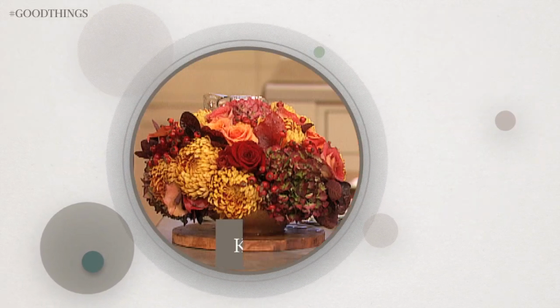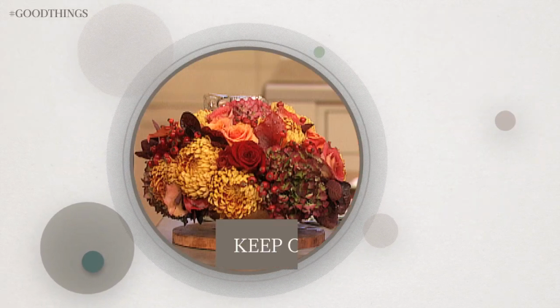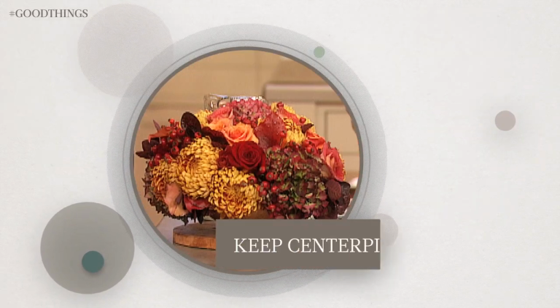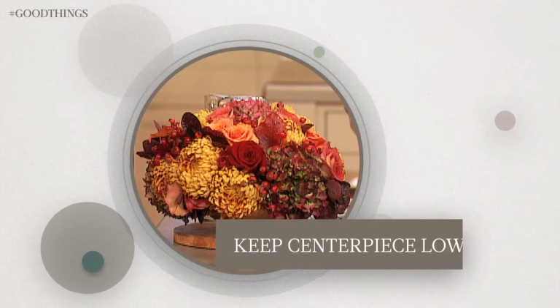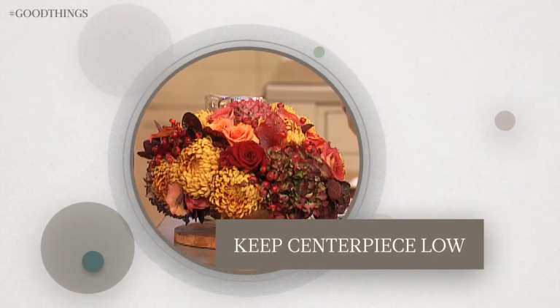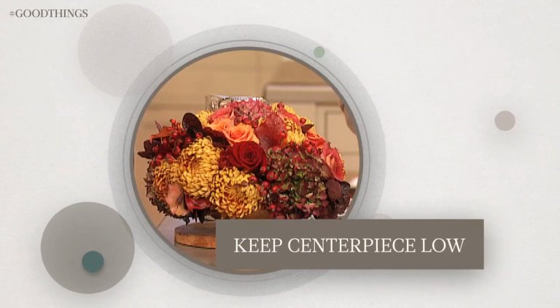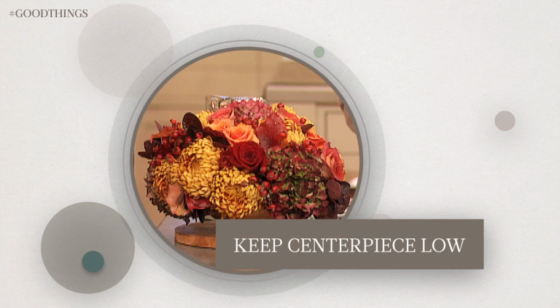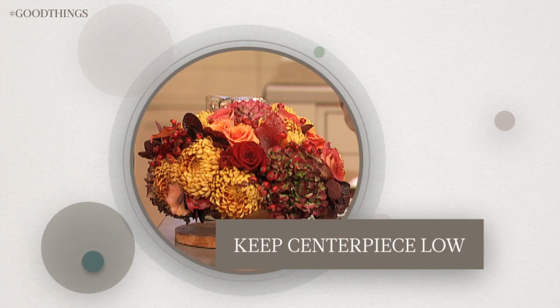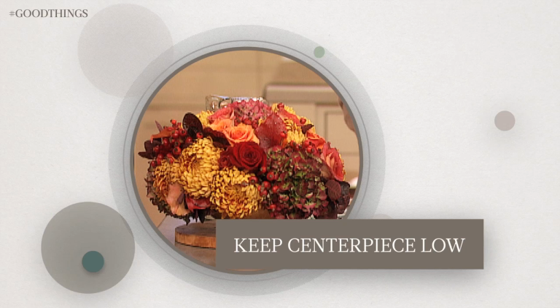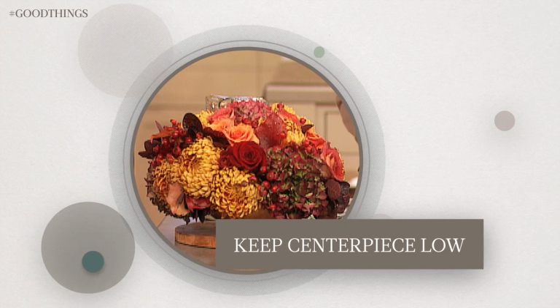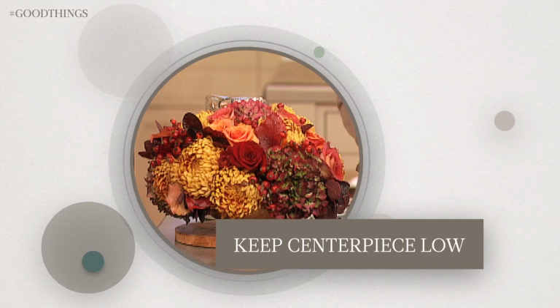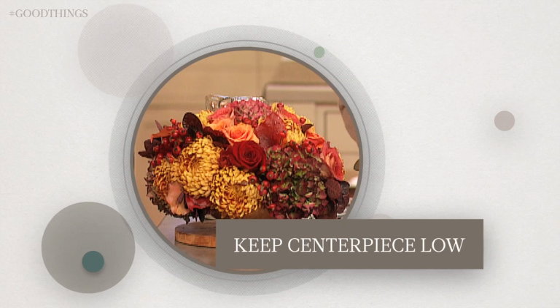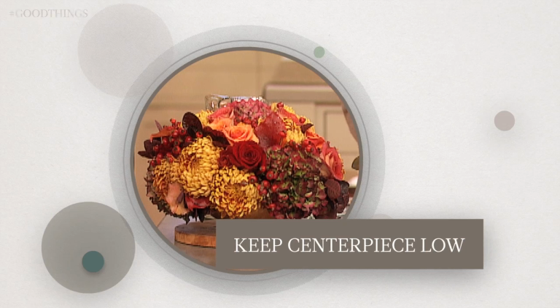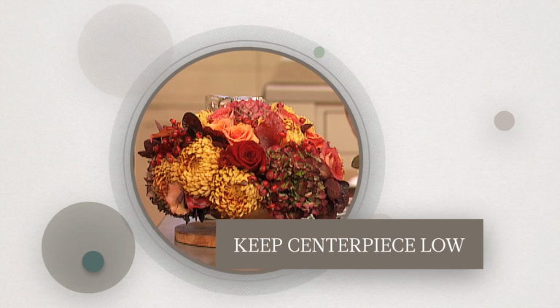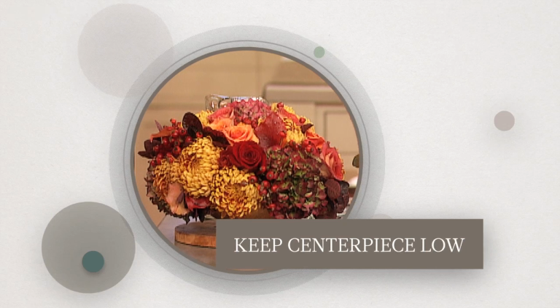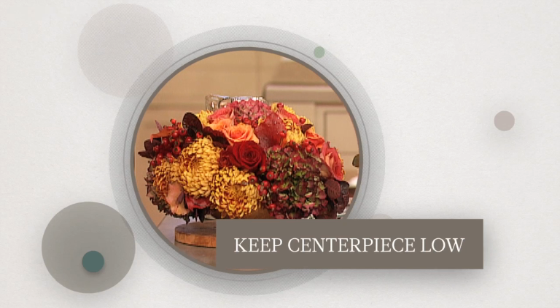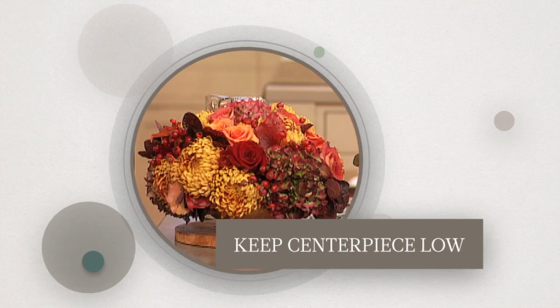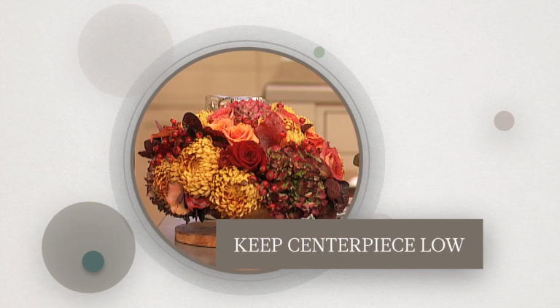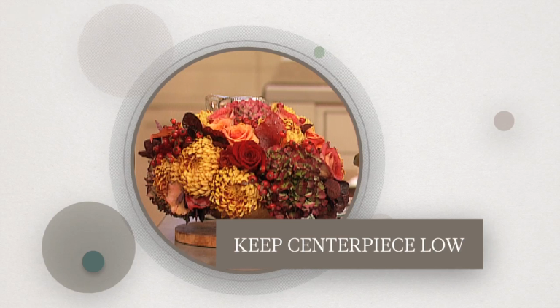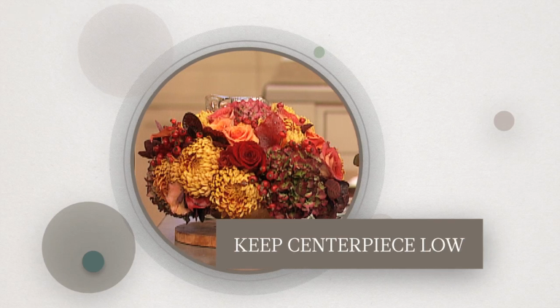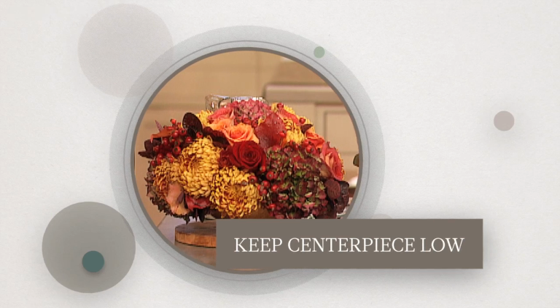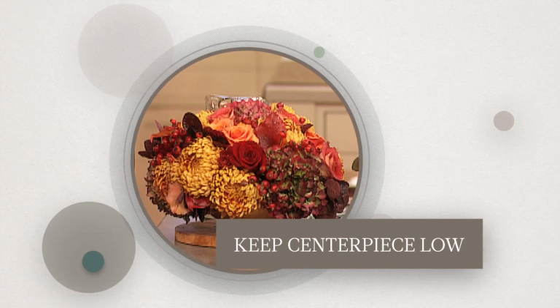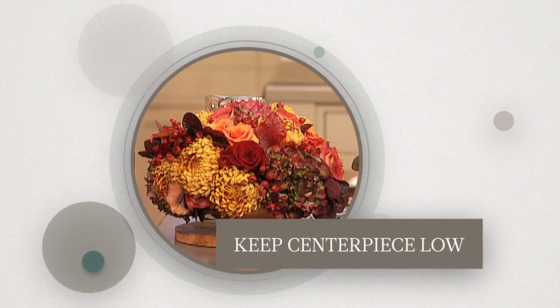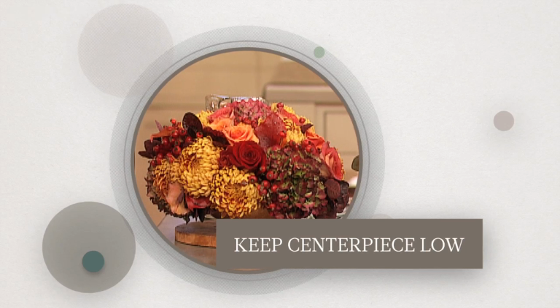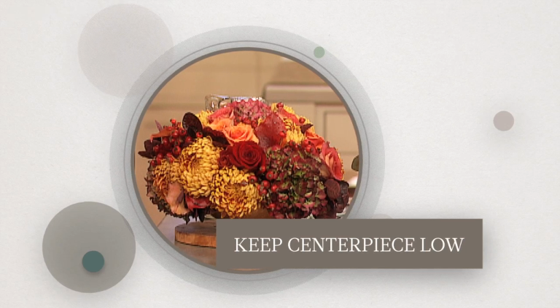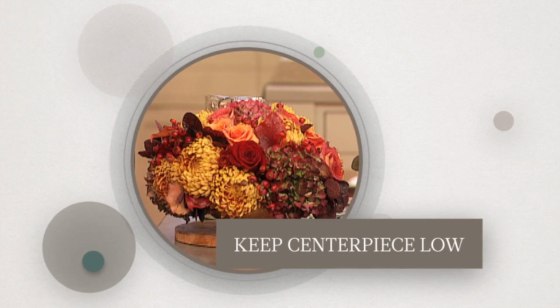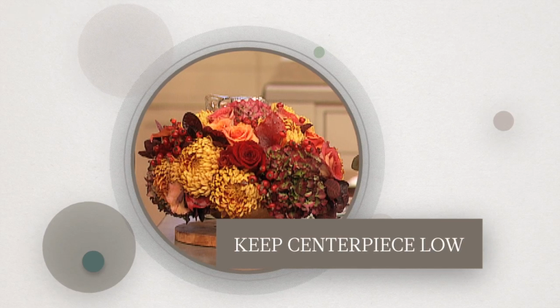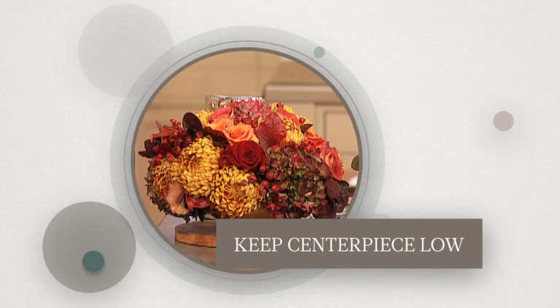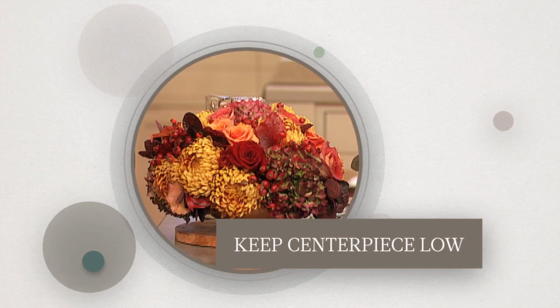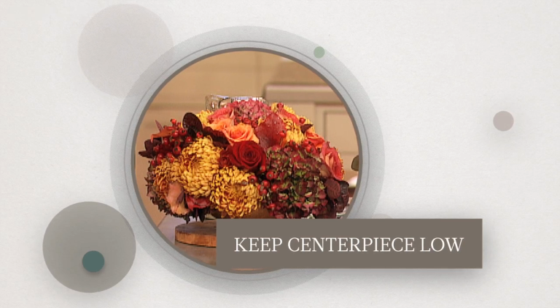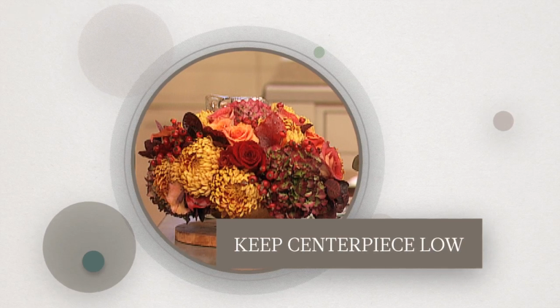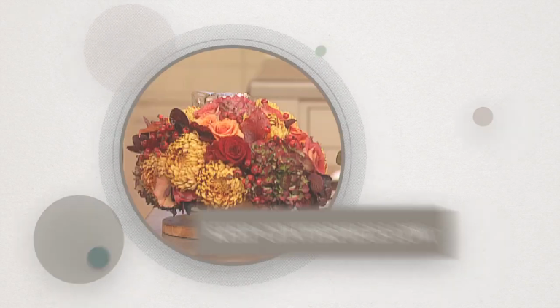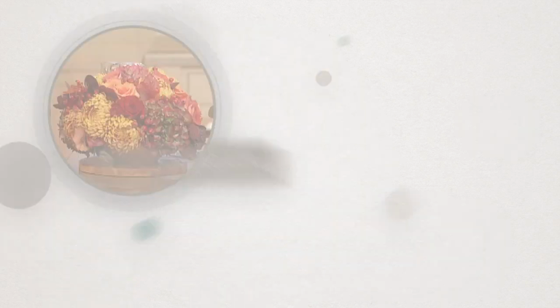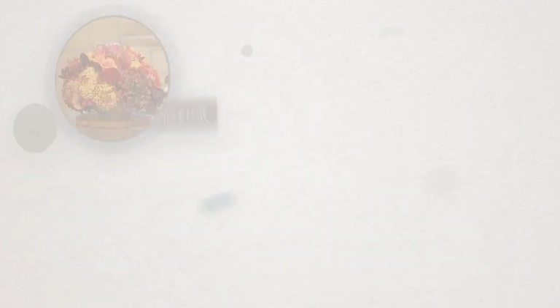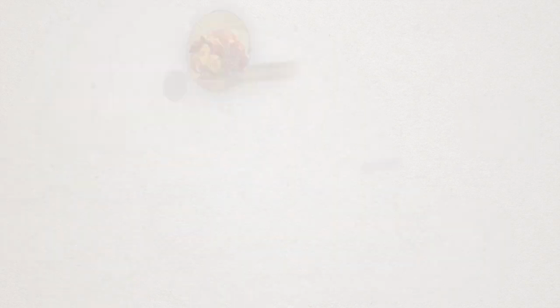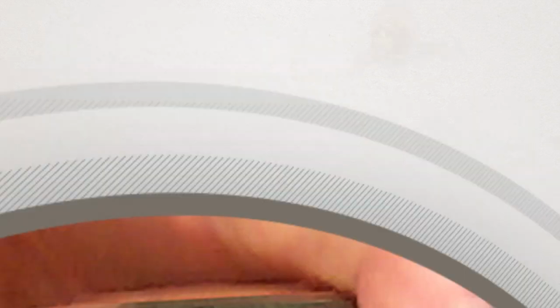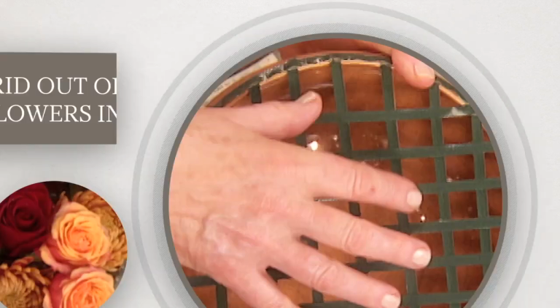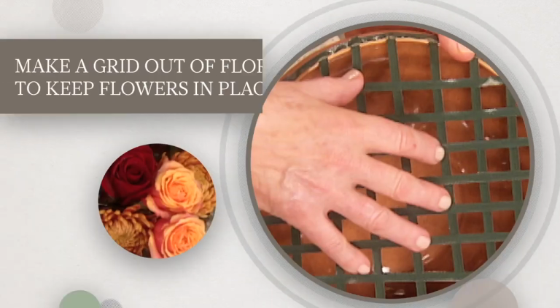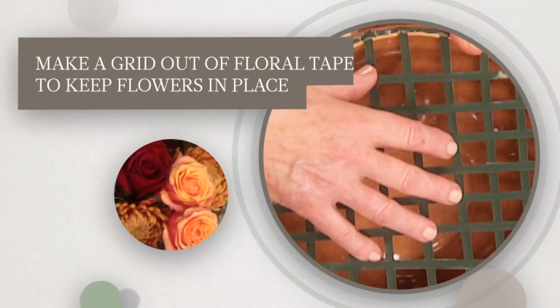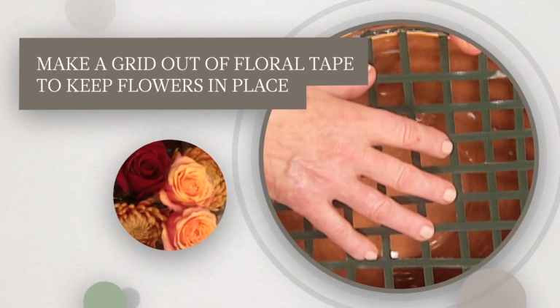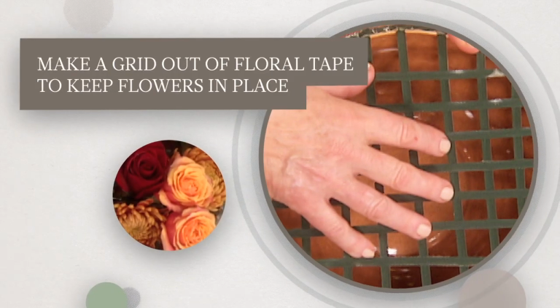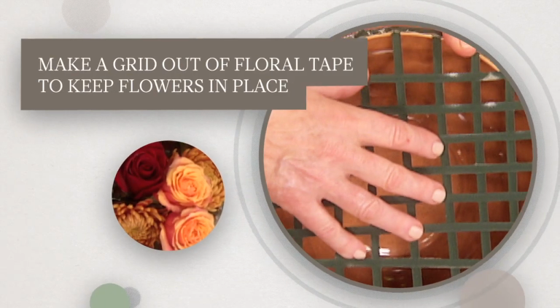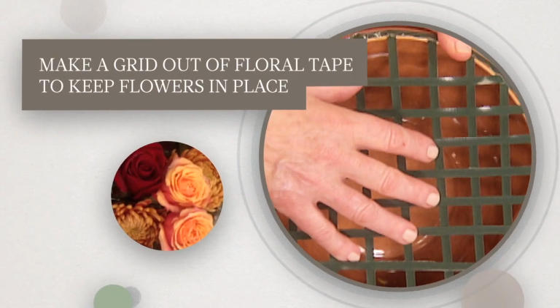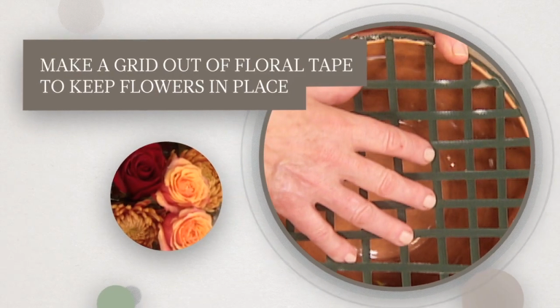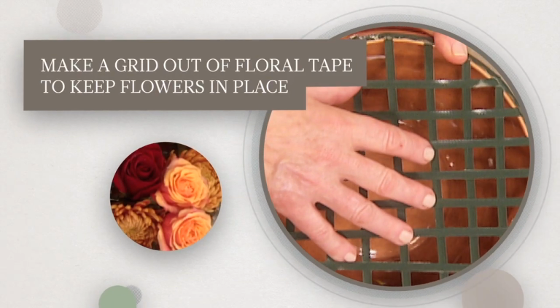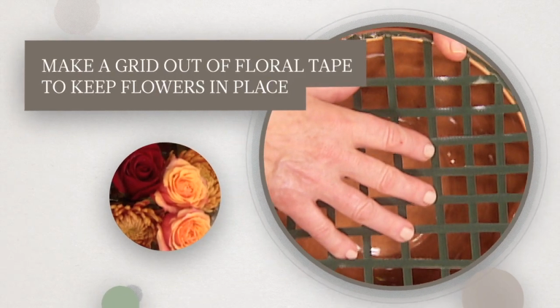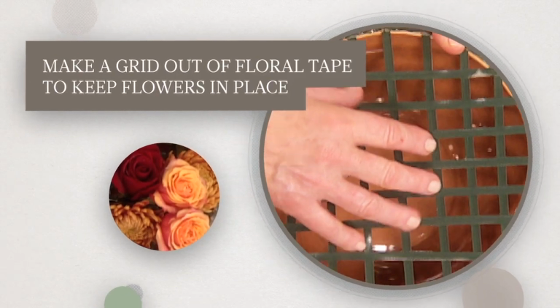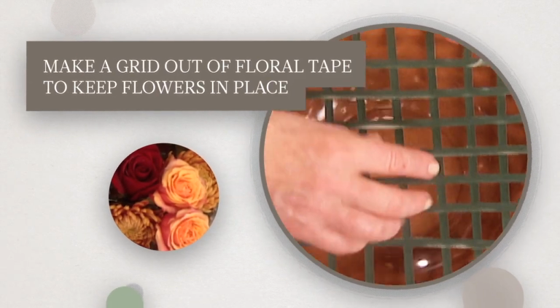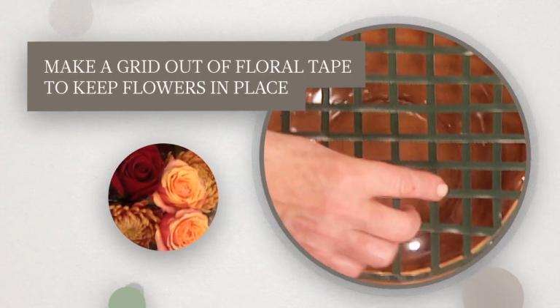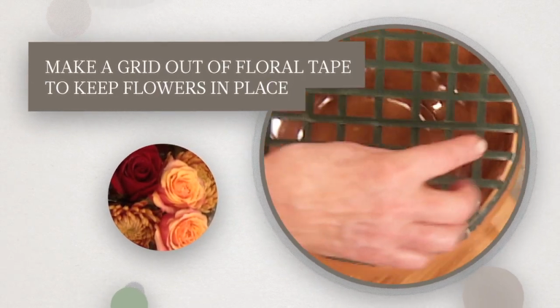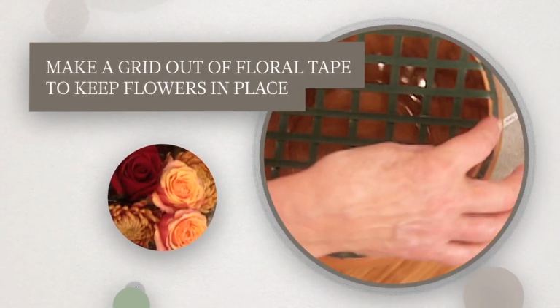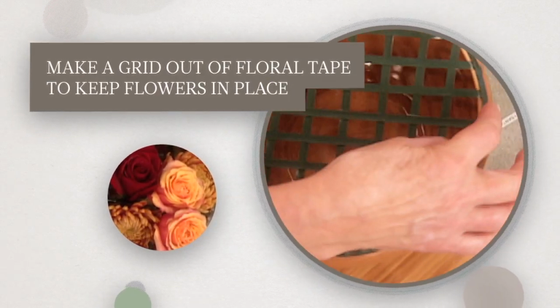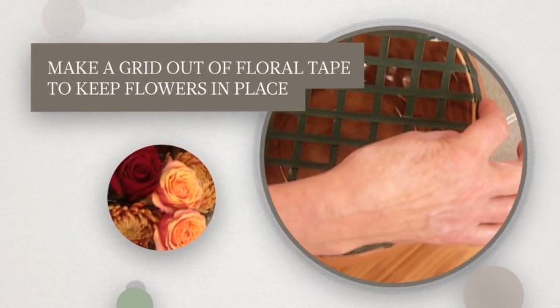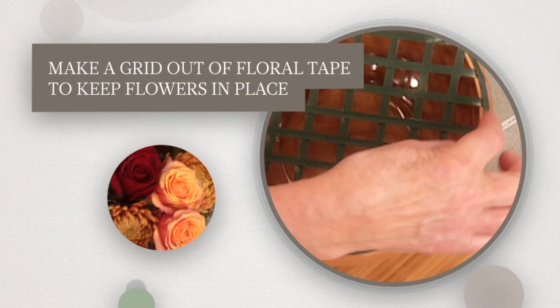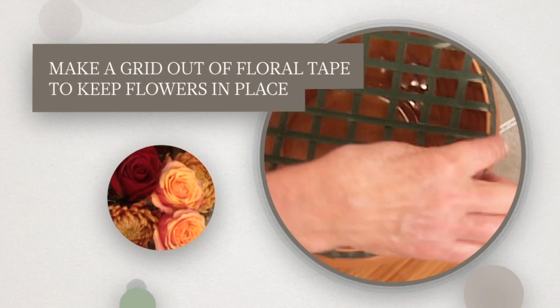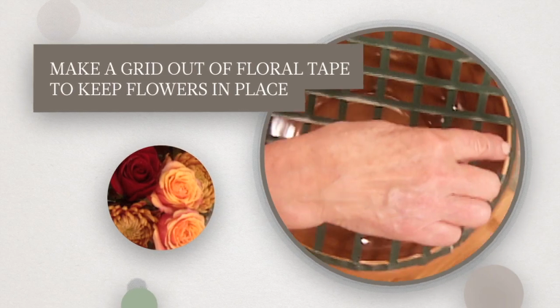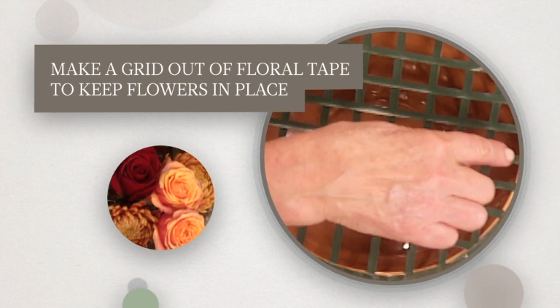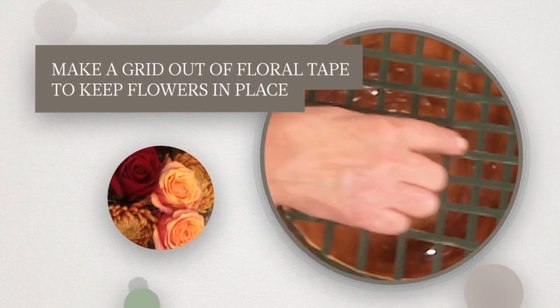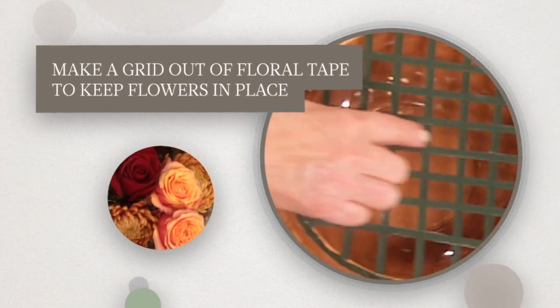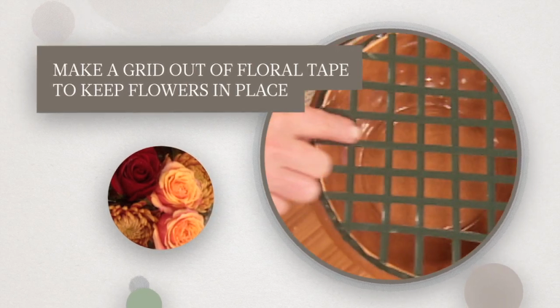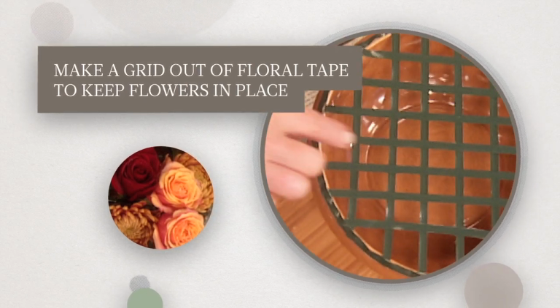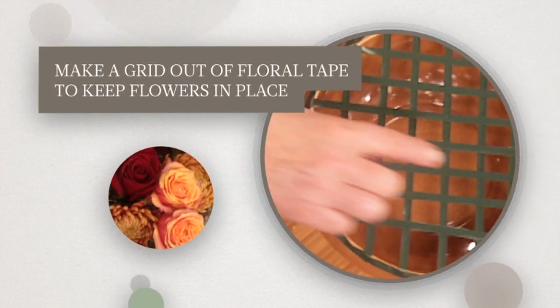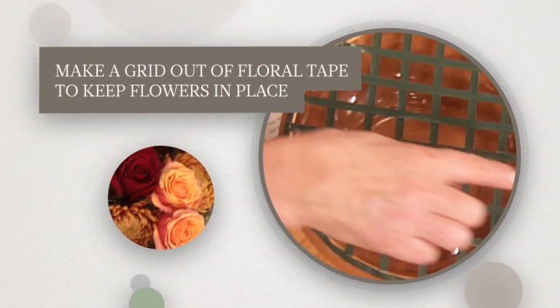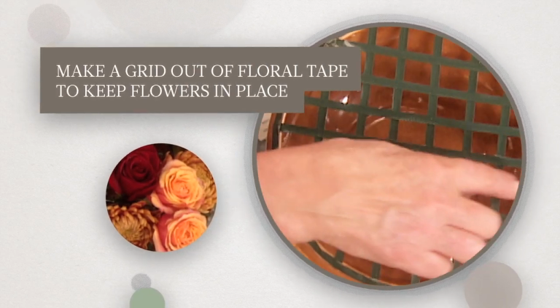Keep the centerpiece low to let dinner guests be visible to one another. Make a grid of floral tape to keep the flowers in place.